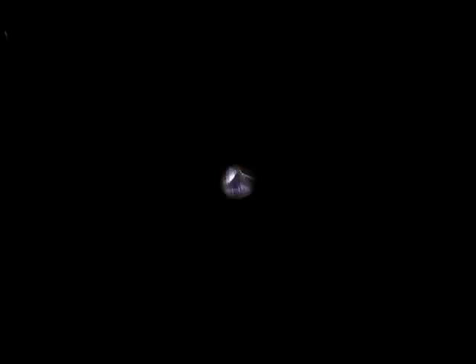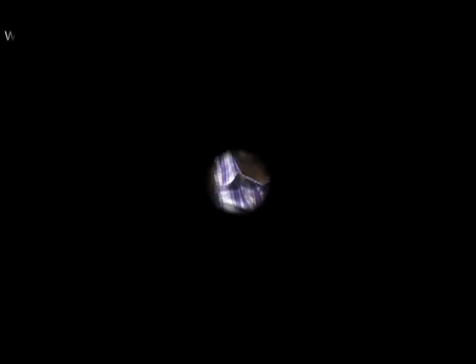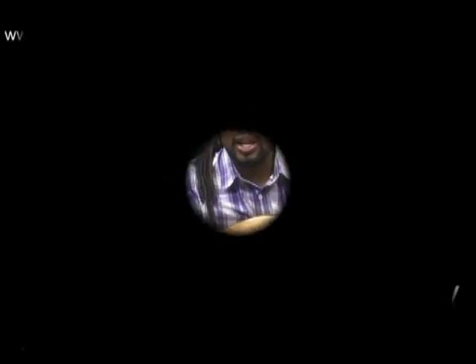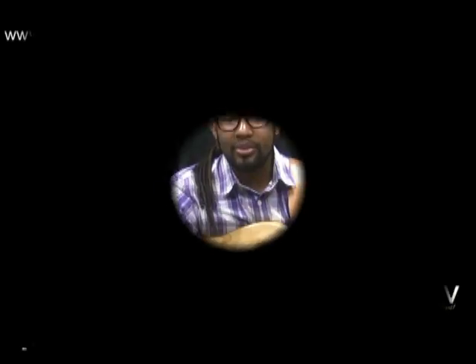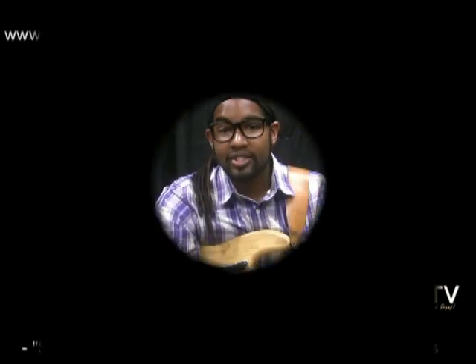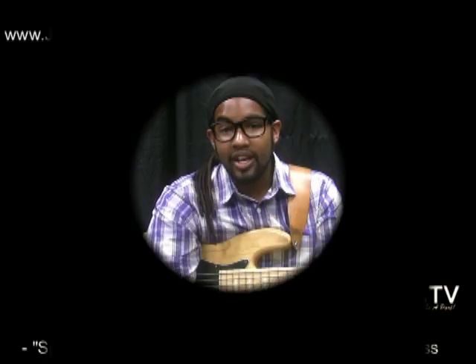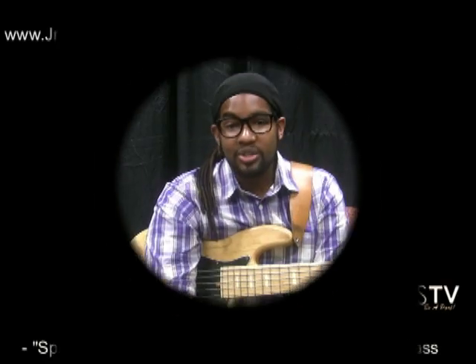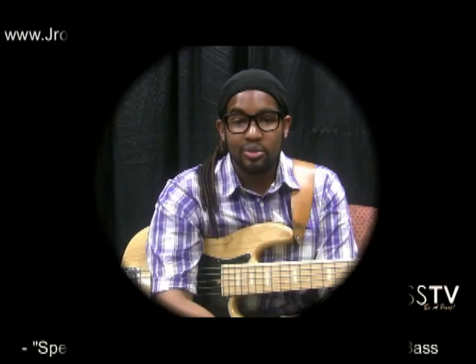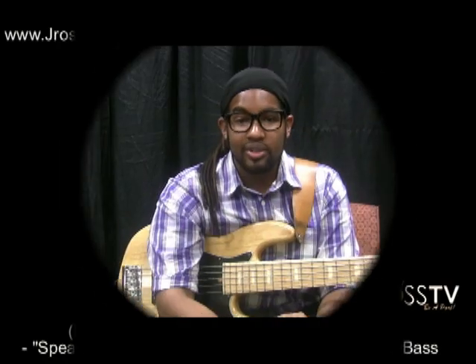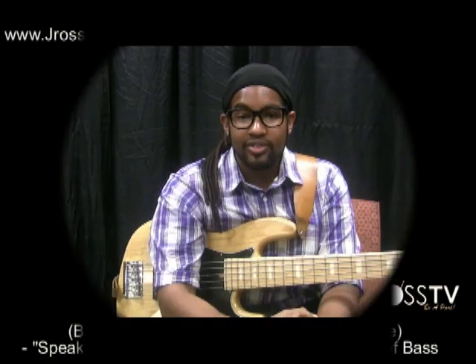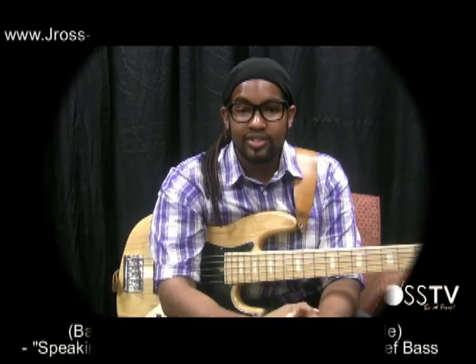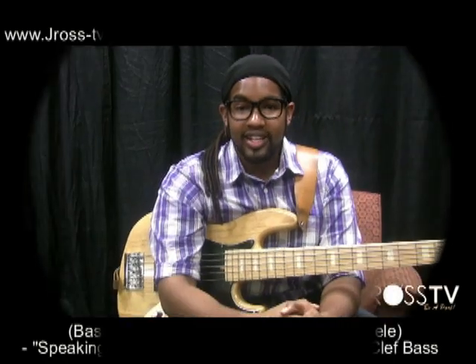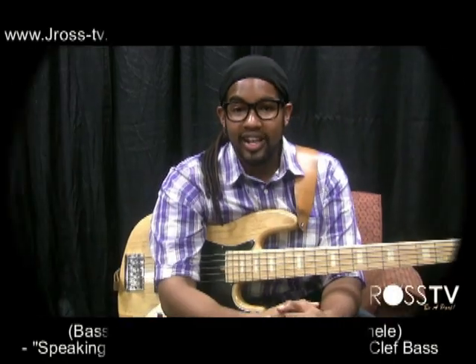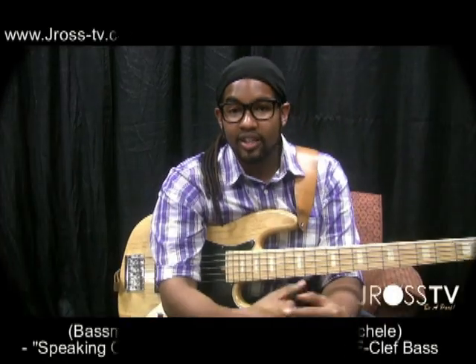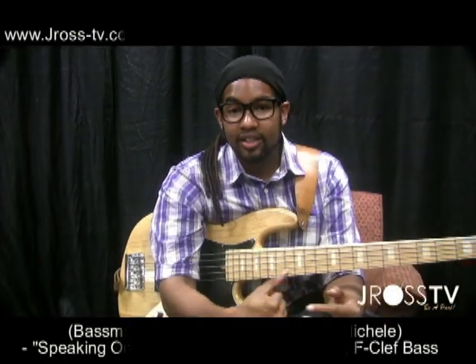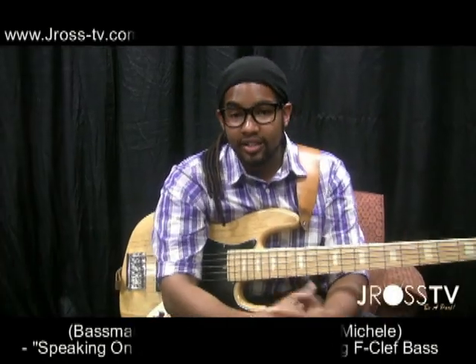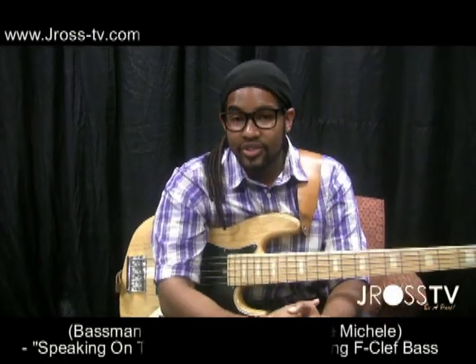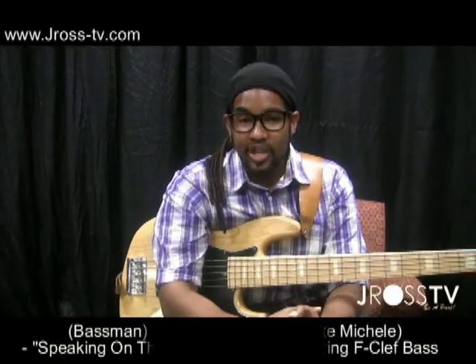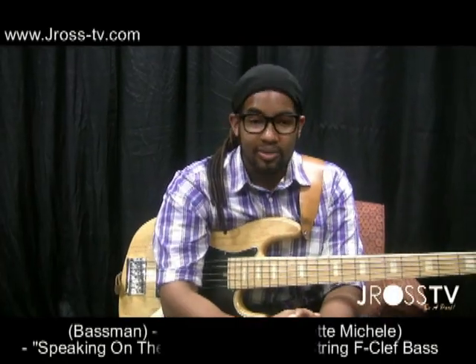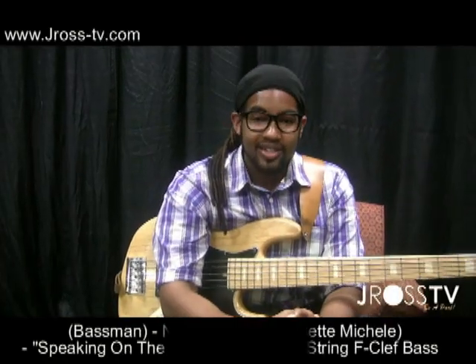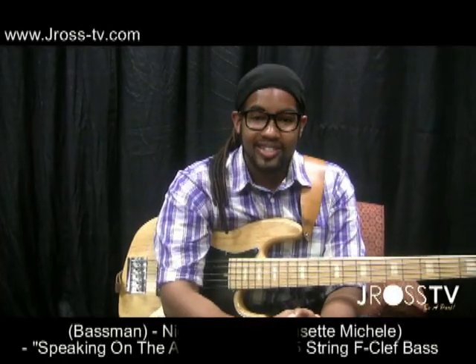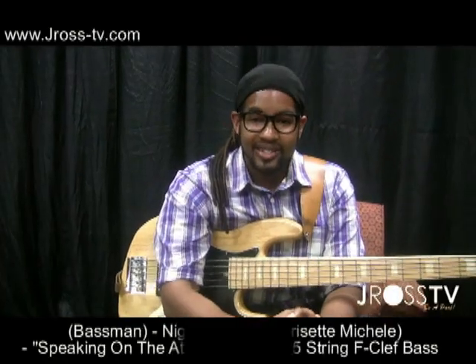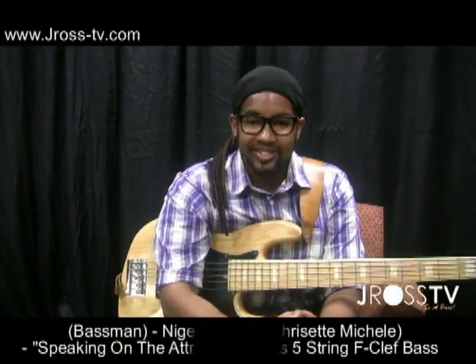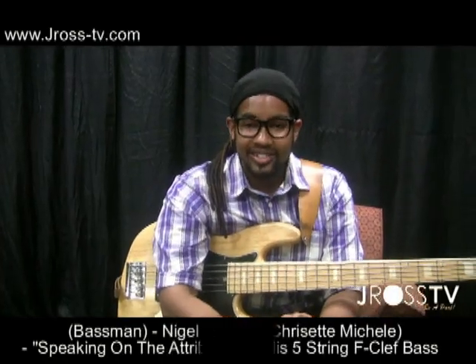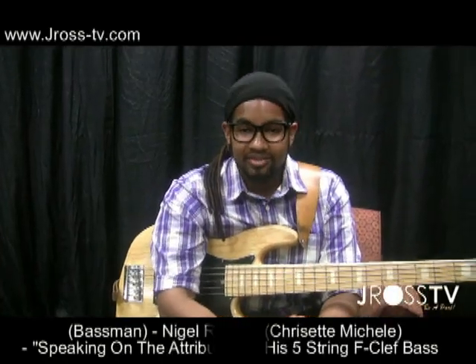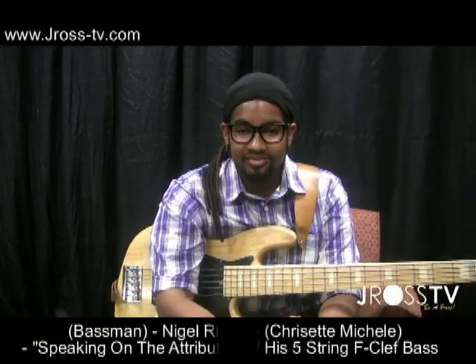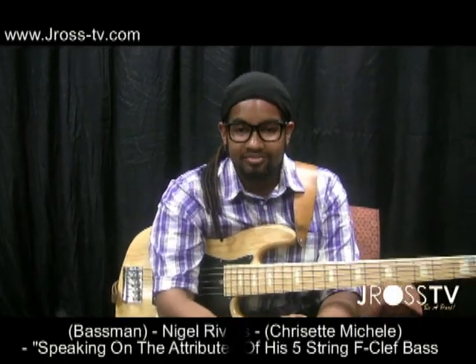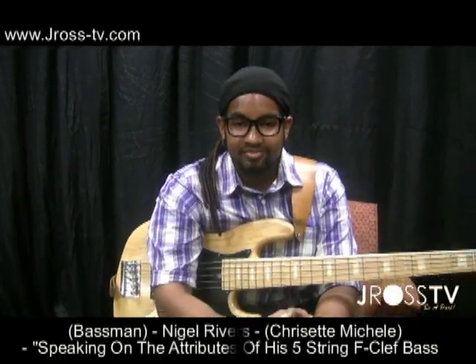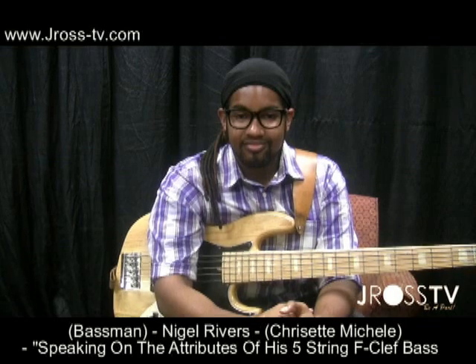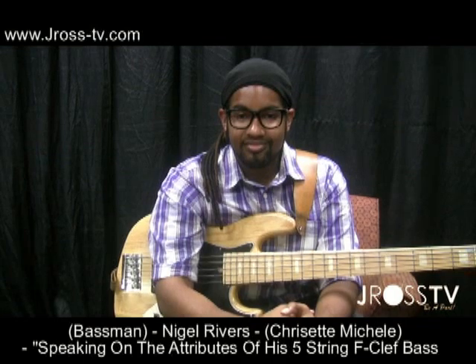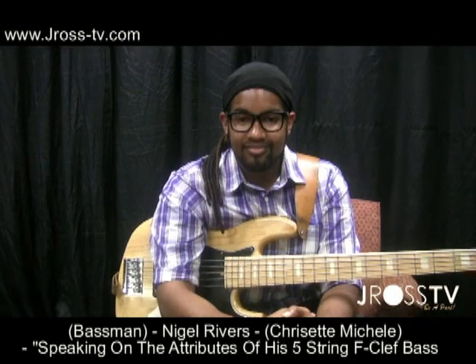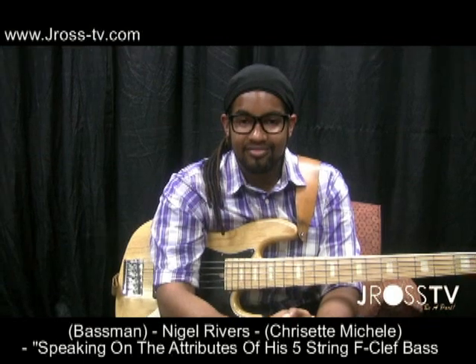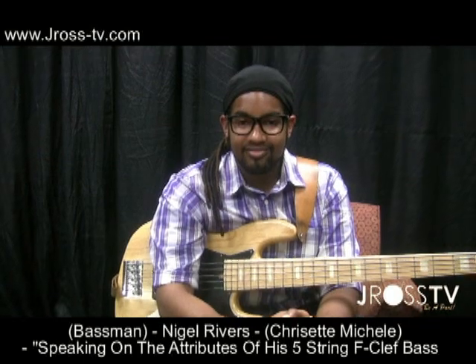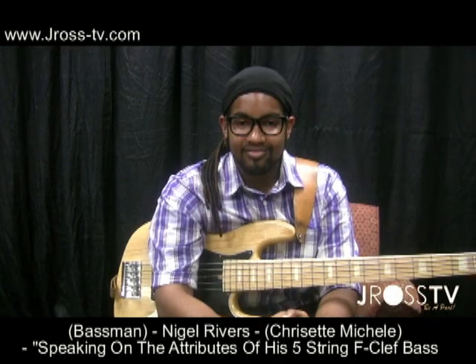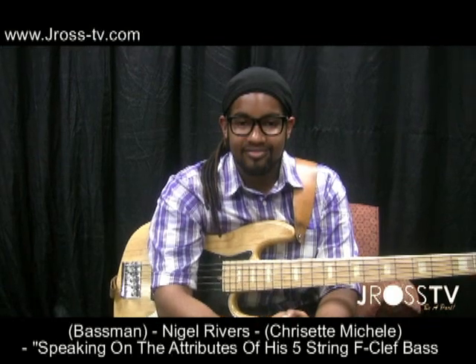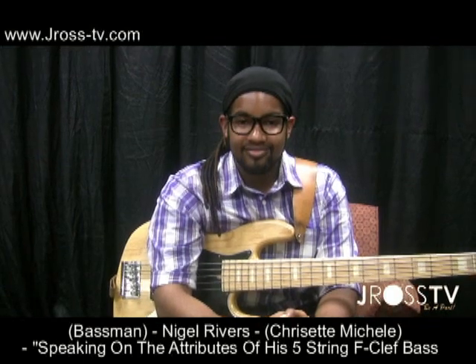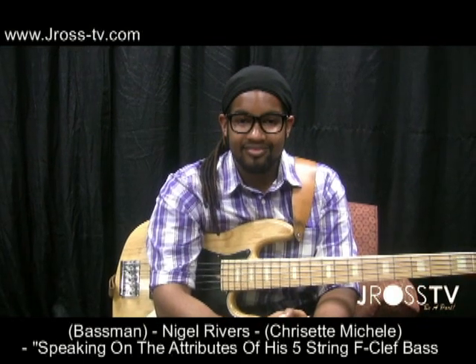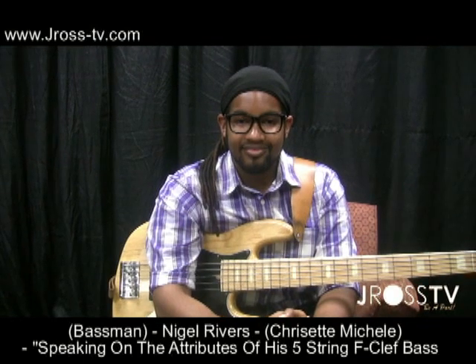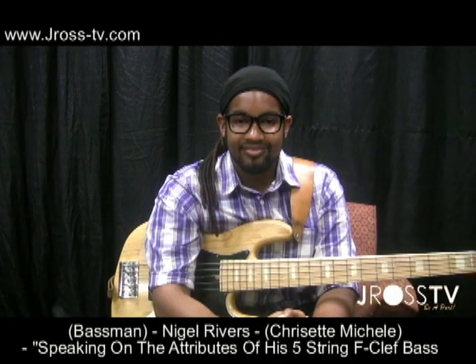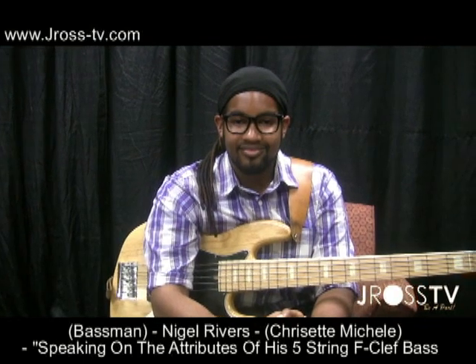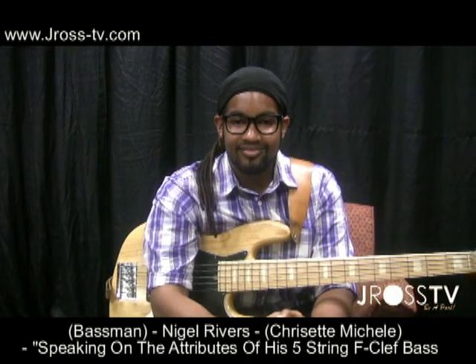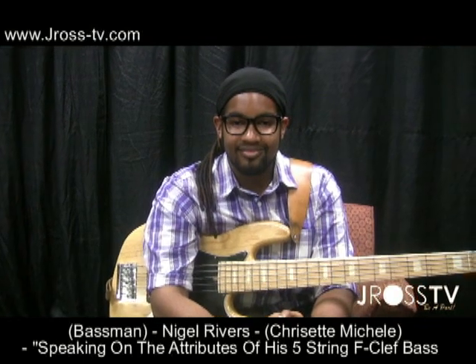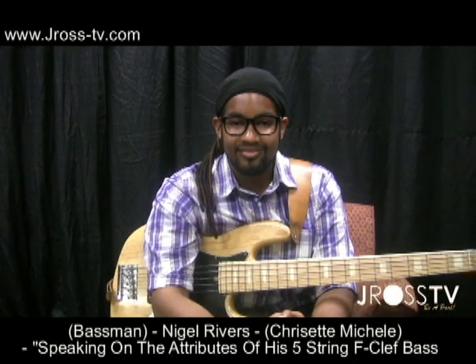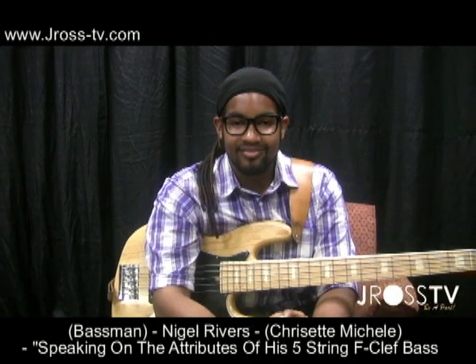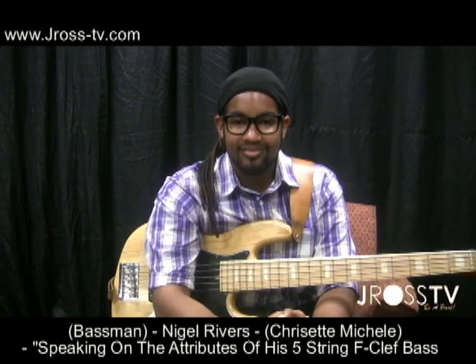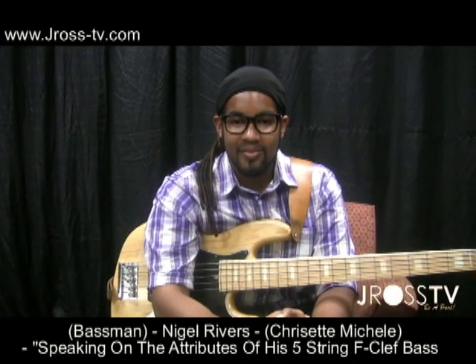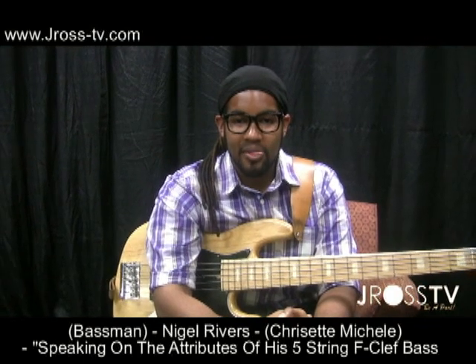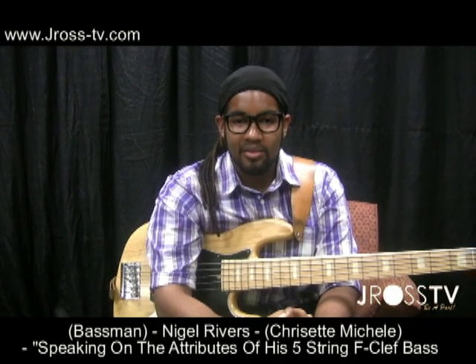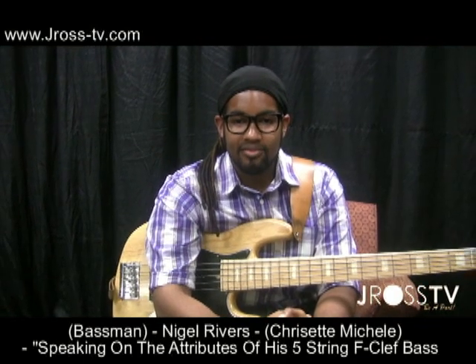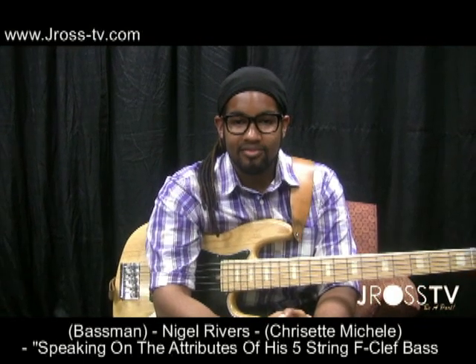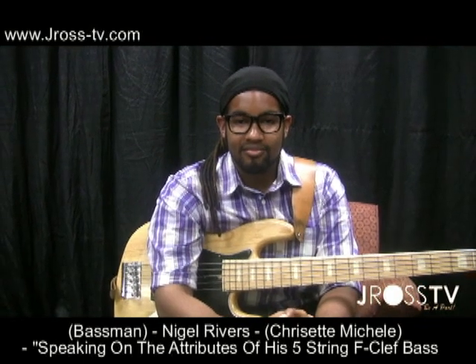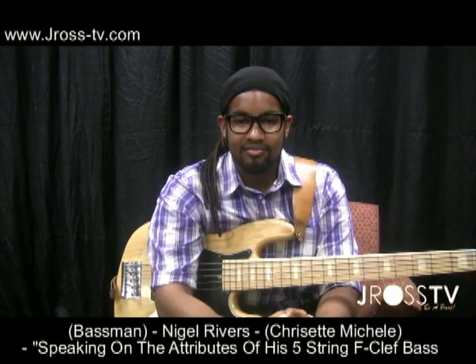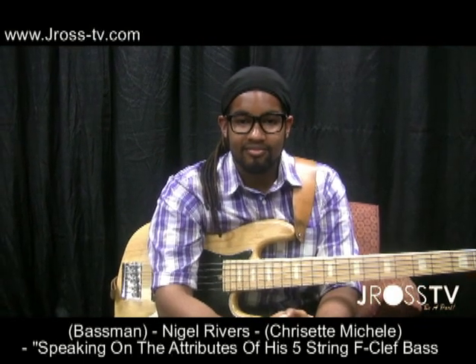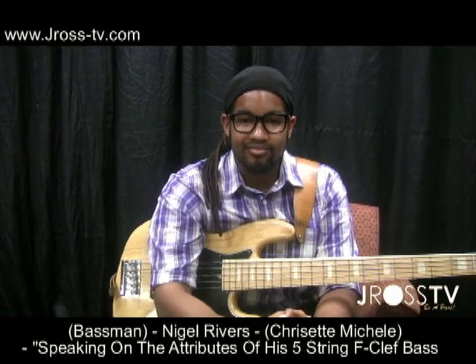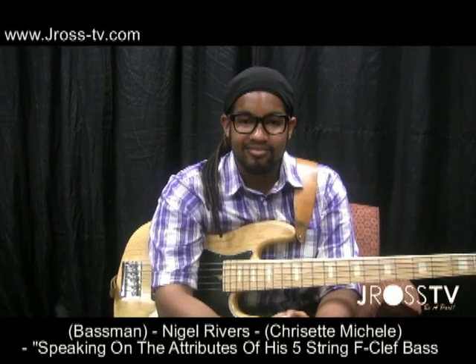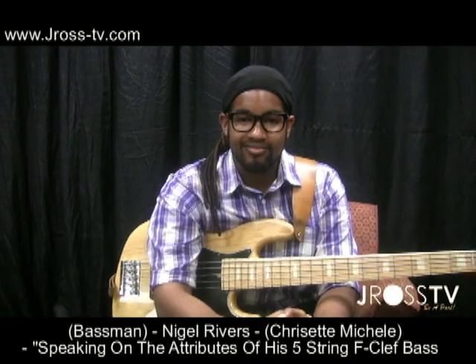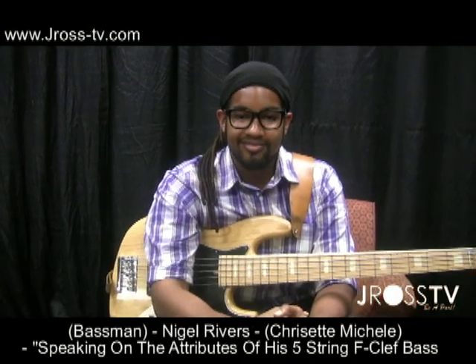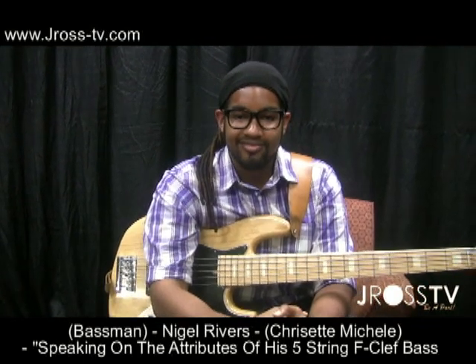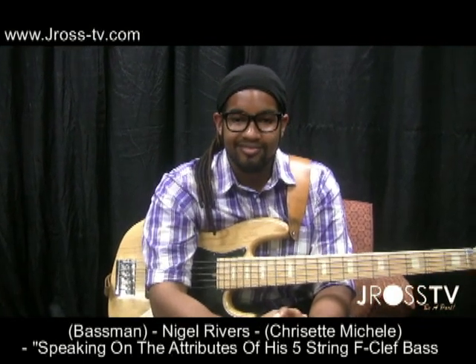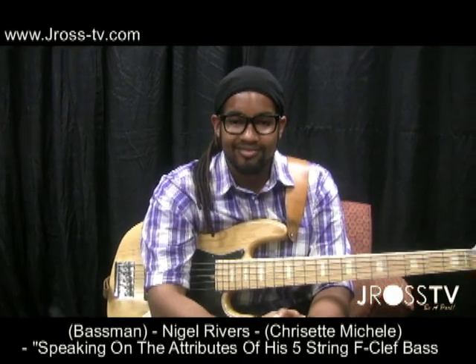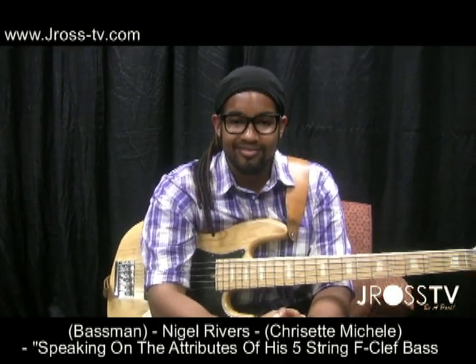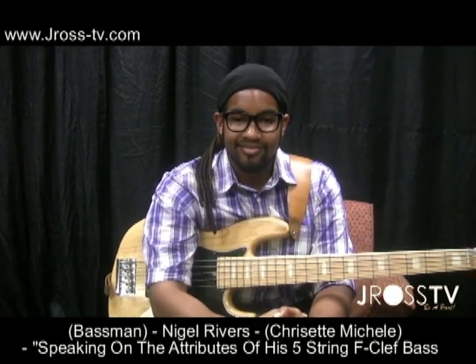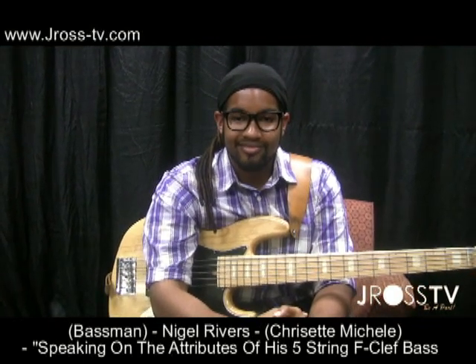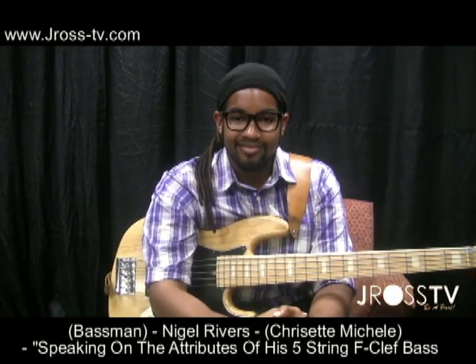My name is Nigel Rivers and I love J. Ross TV. What's up, y'all? This is your boy, J. Ross, in St. Louis — ten million strong, hanging out at the Chaffetz Arena.